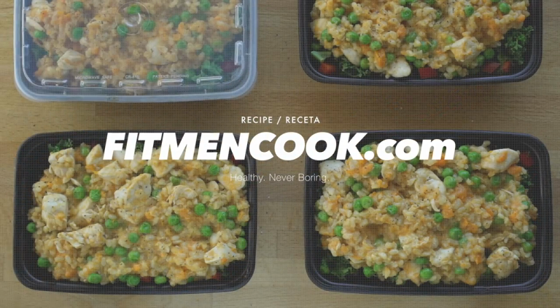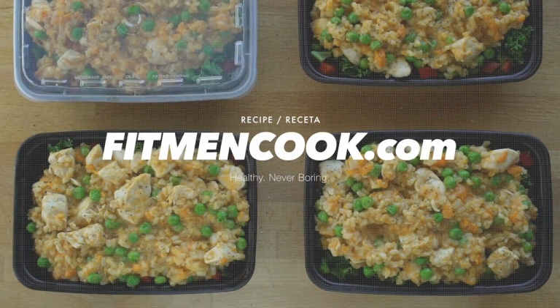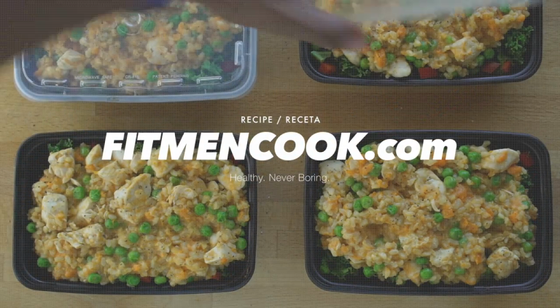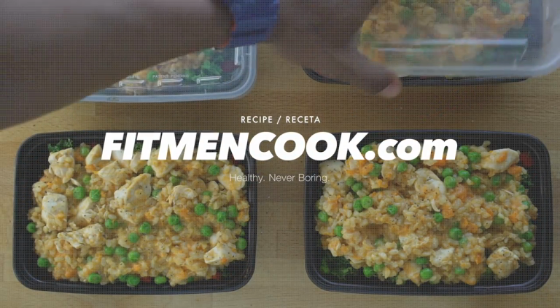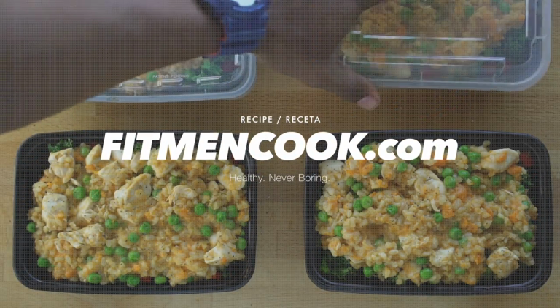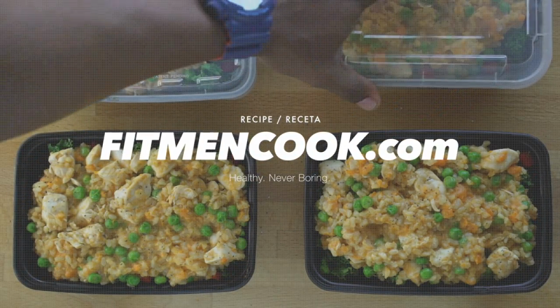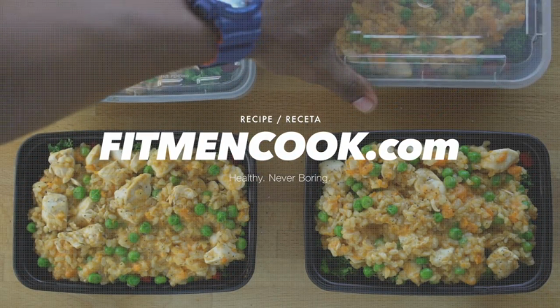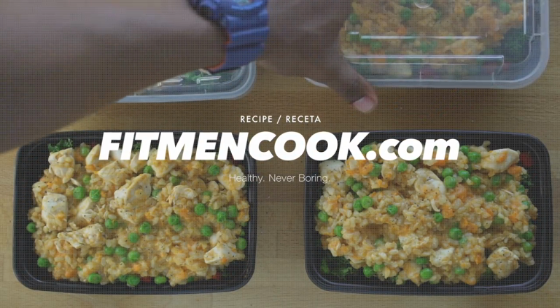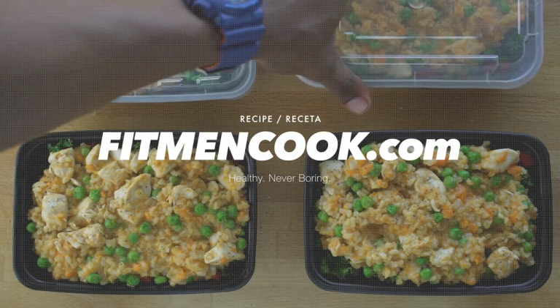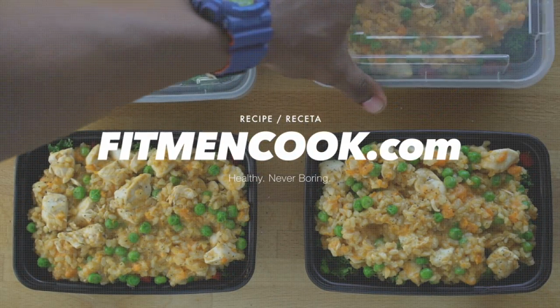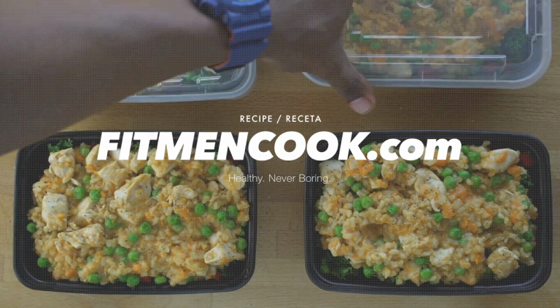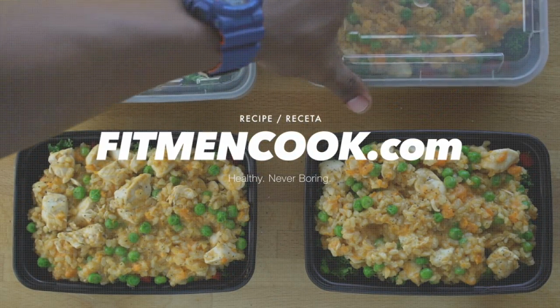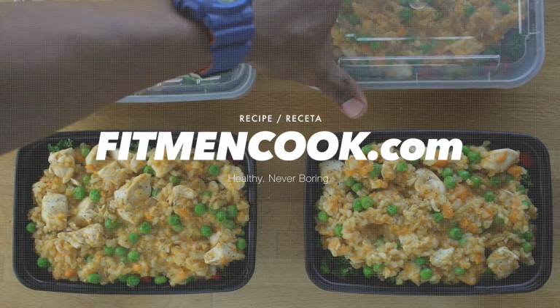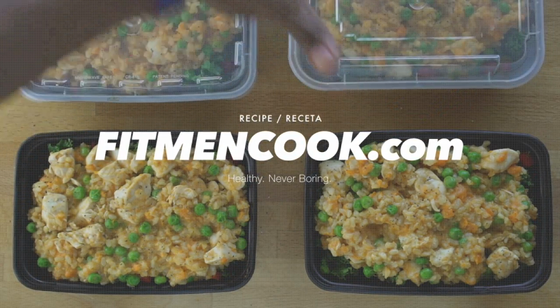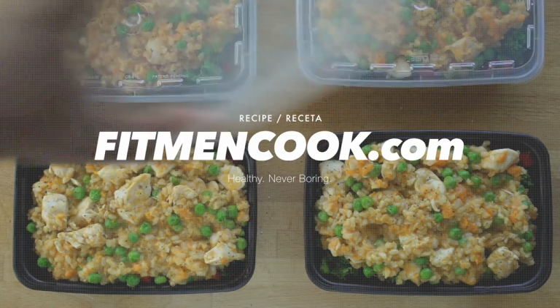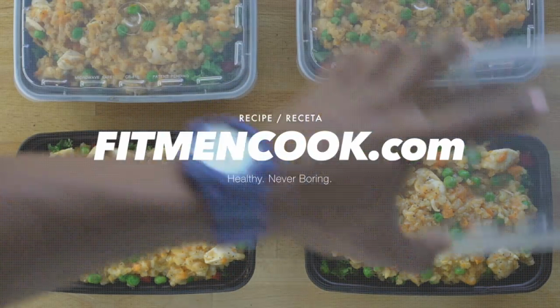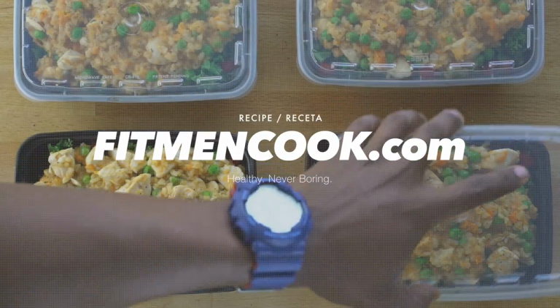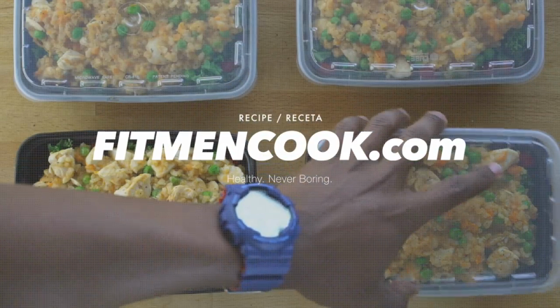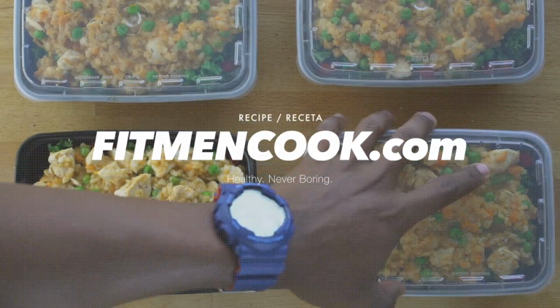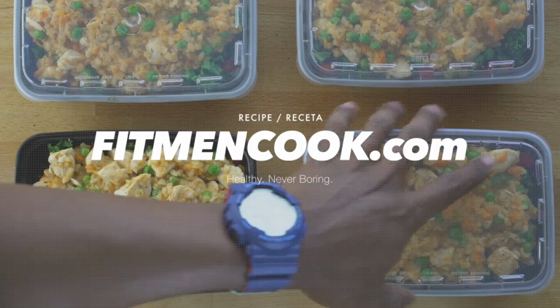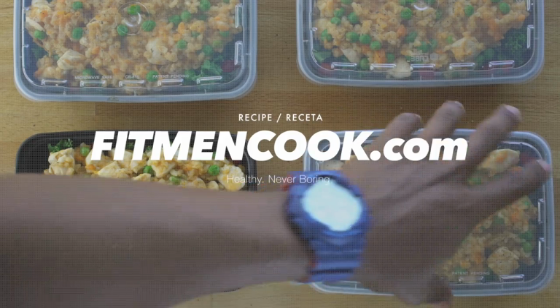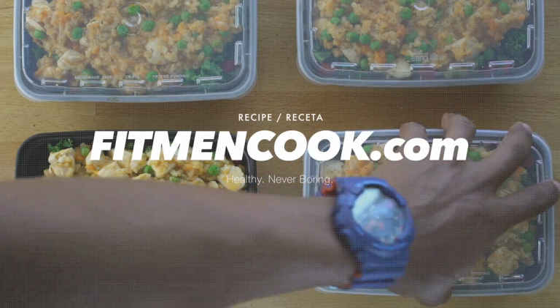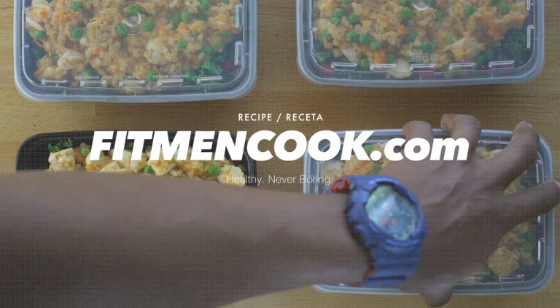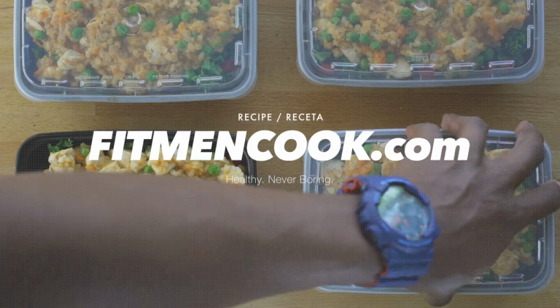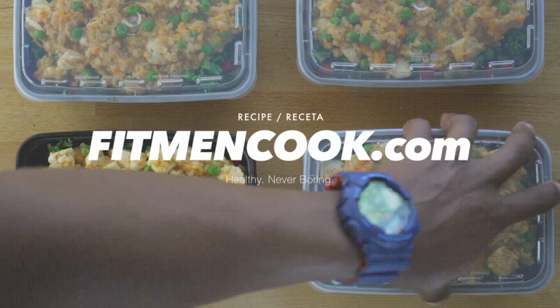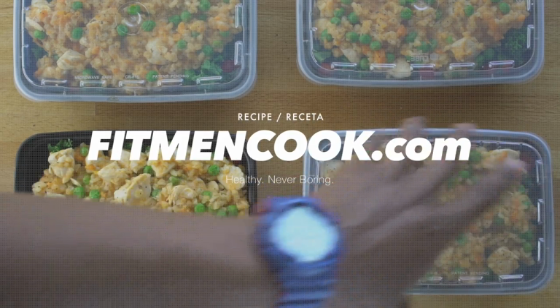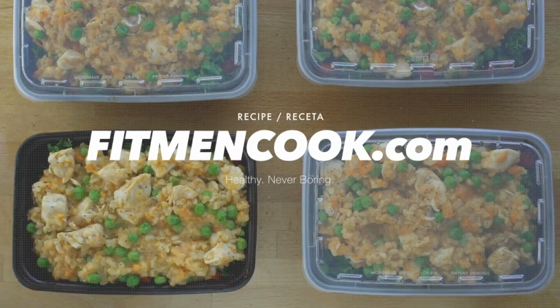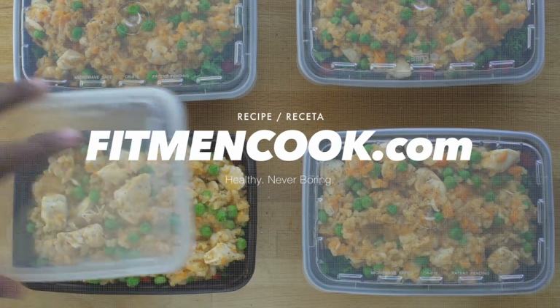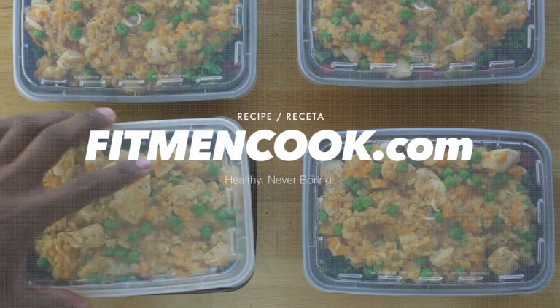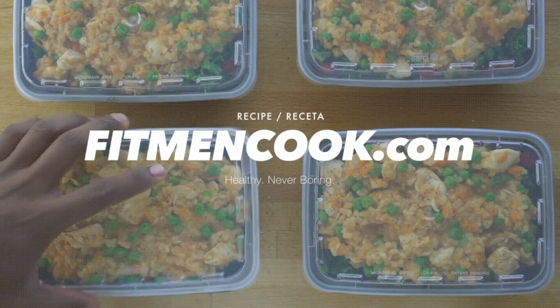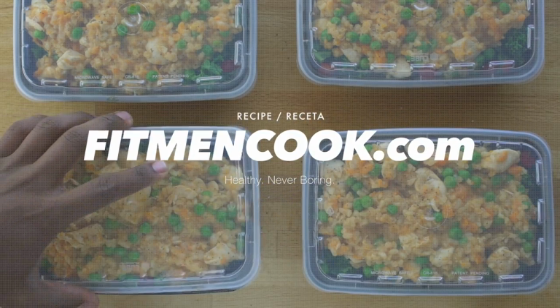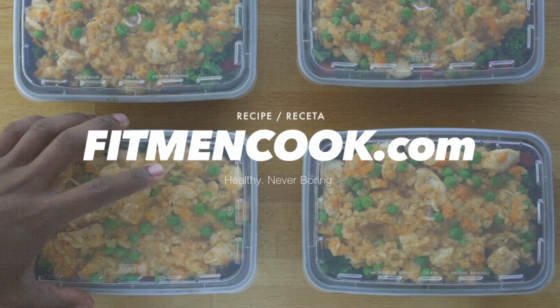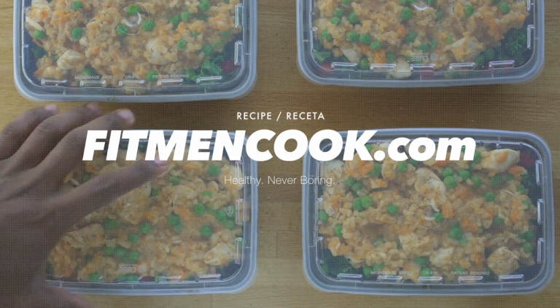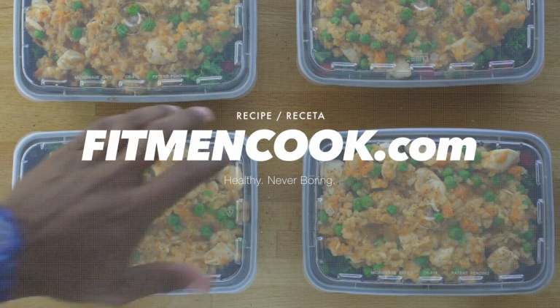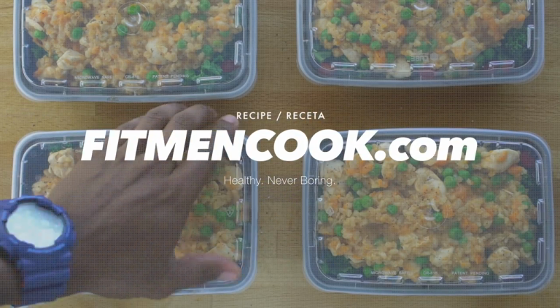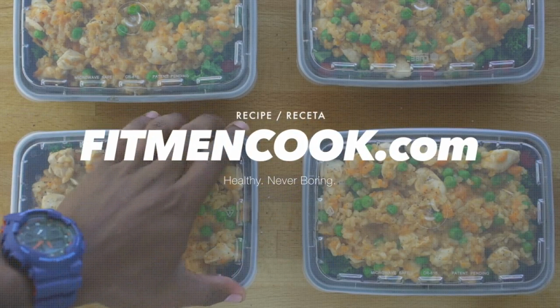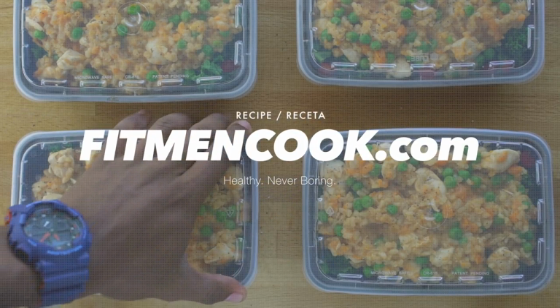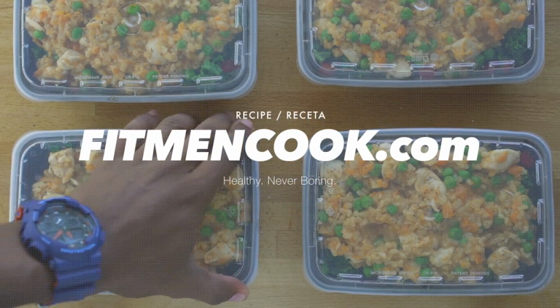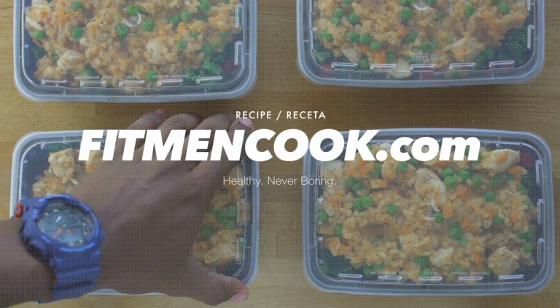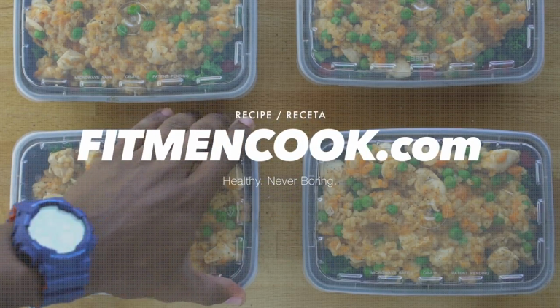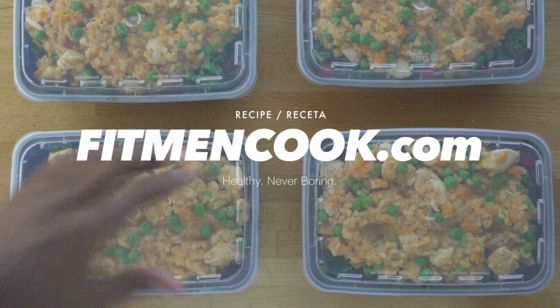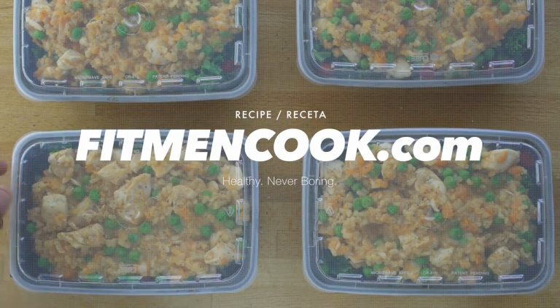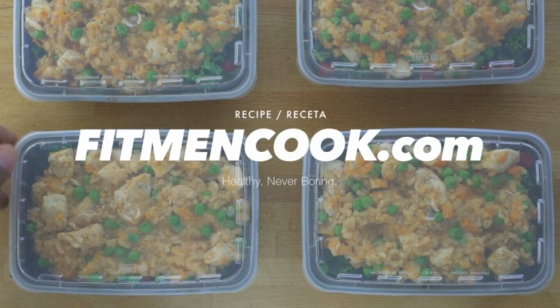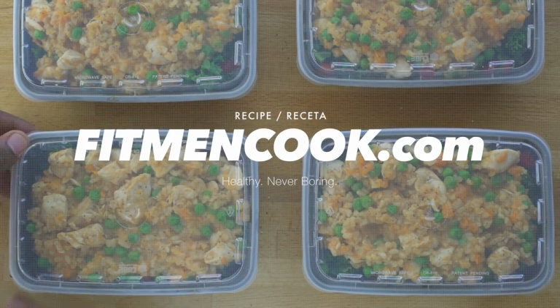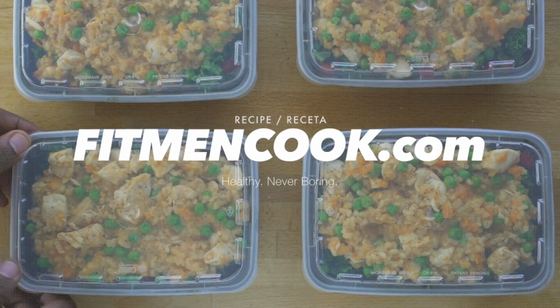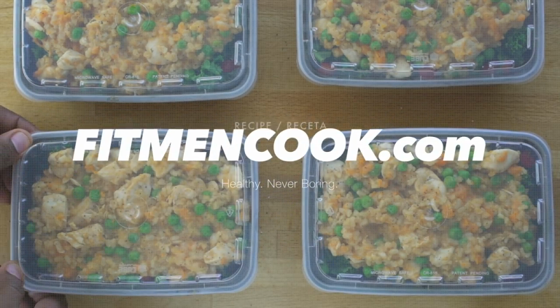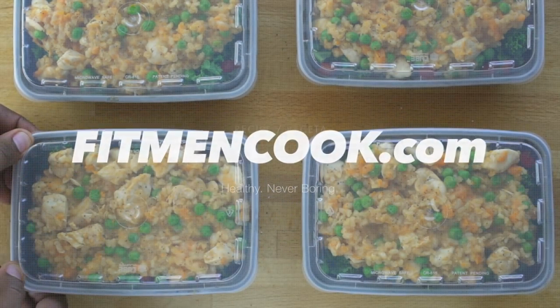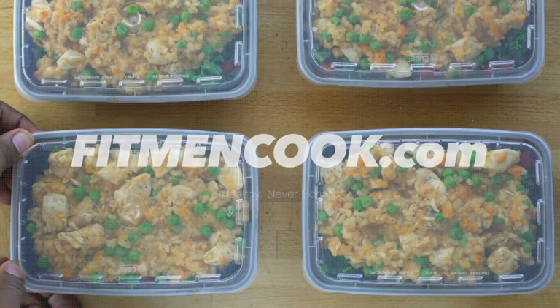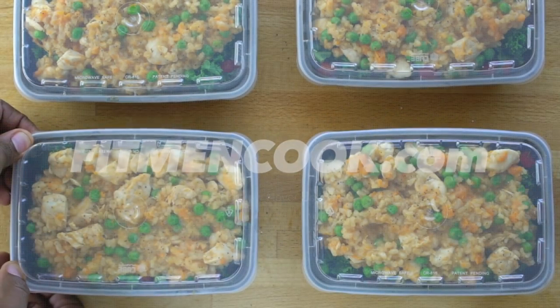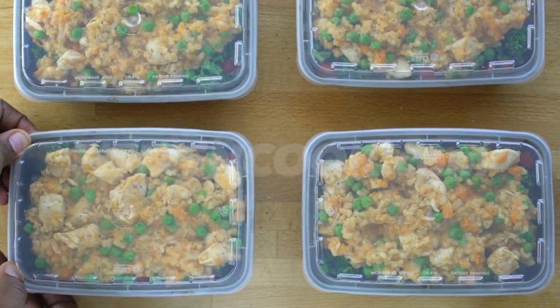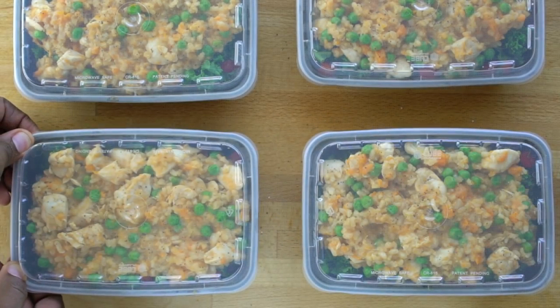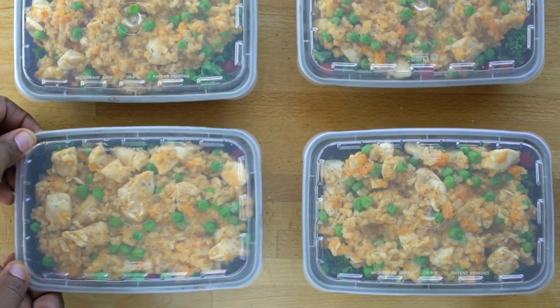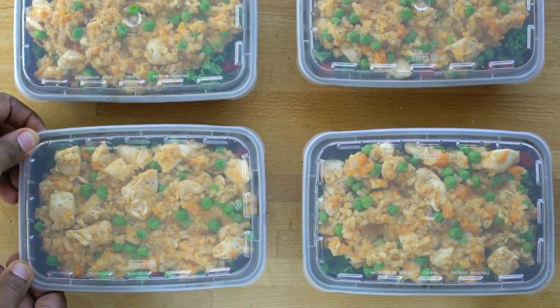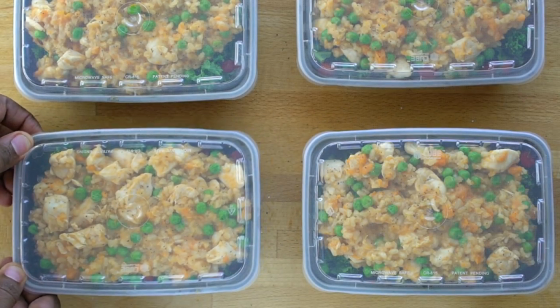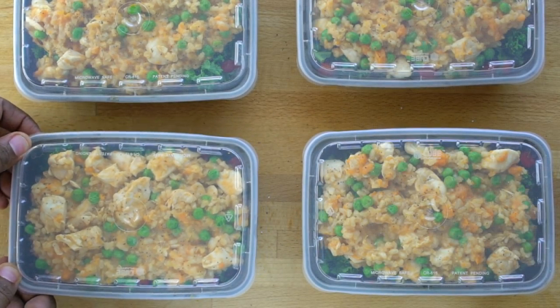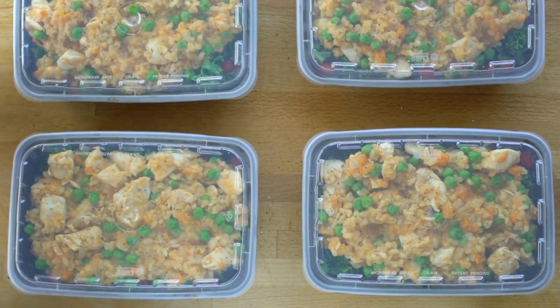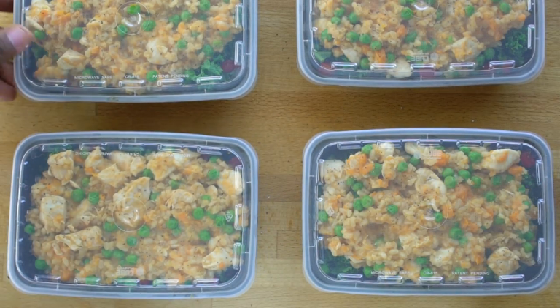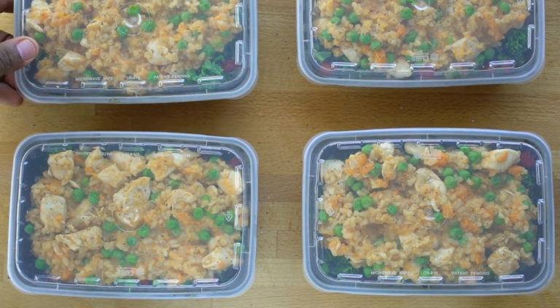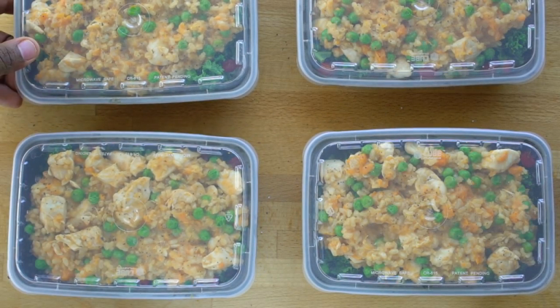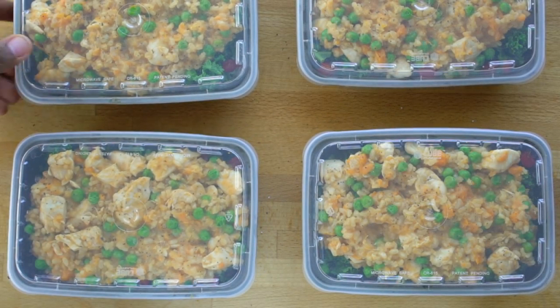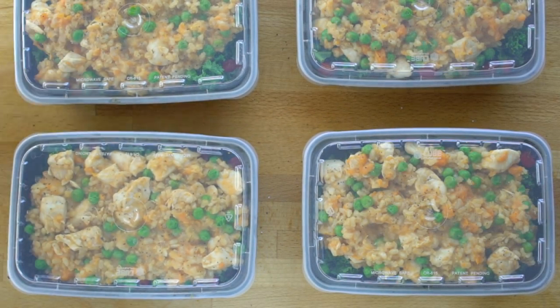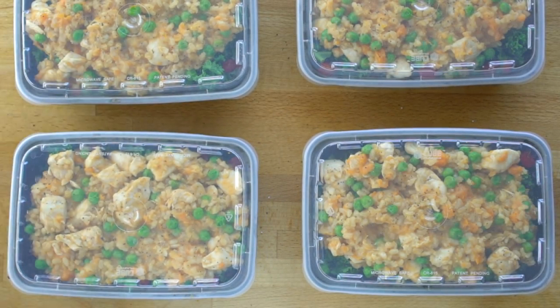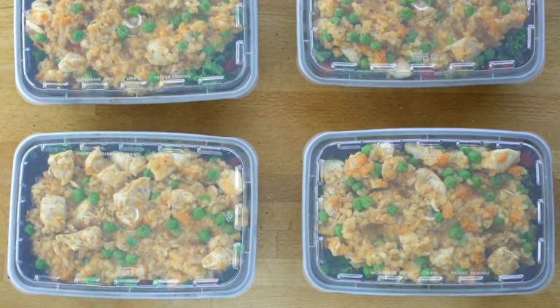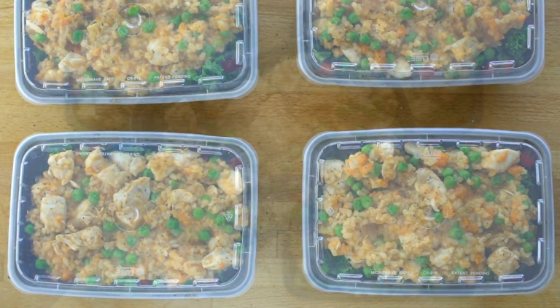Remember to head over to fitmancook.com to get the full recipe and macros for this meal prep. You can also download the Fit Men Cook apps for iPhone and Android for more easy, healthy, practical meals.